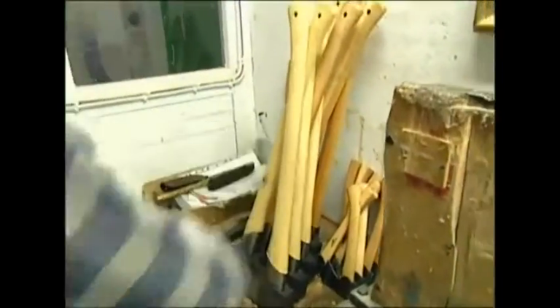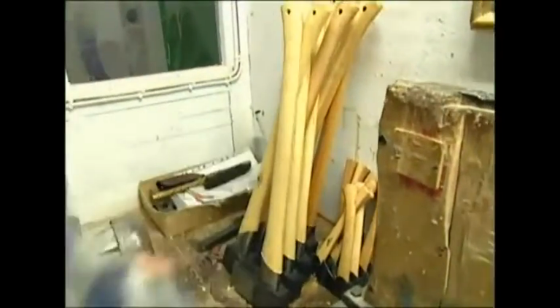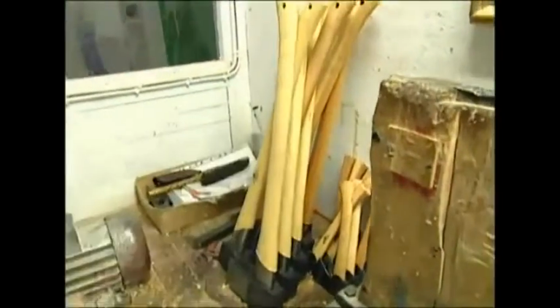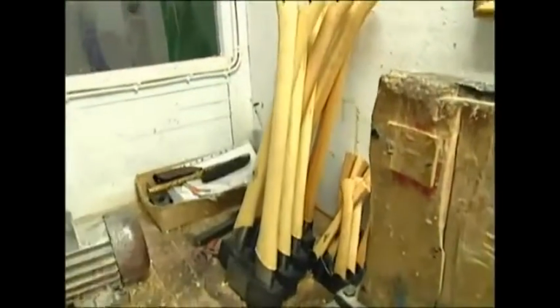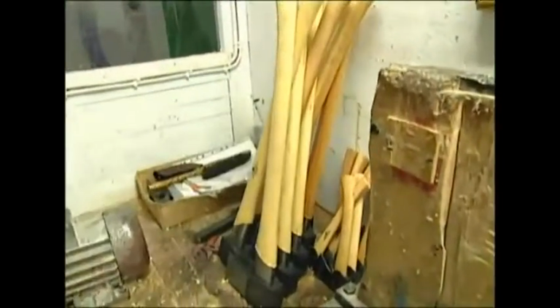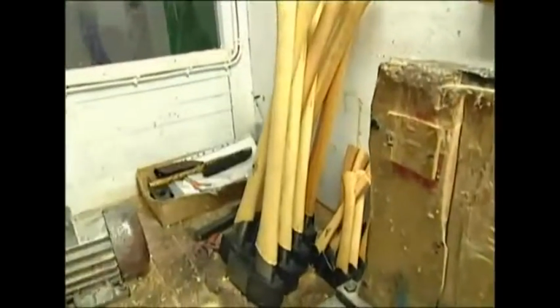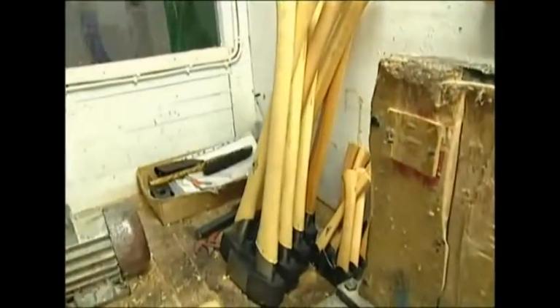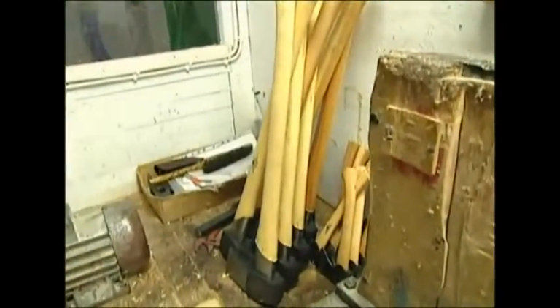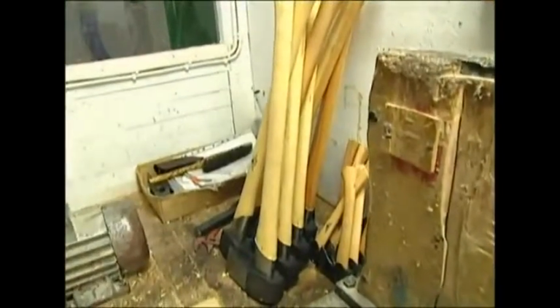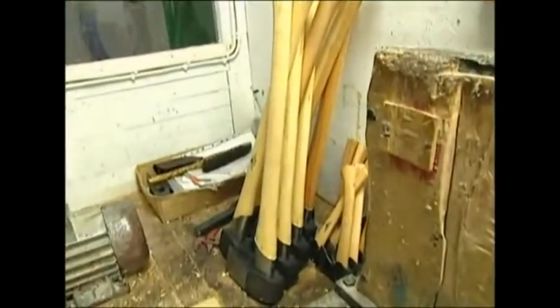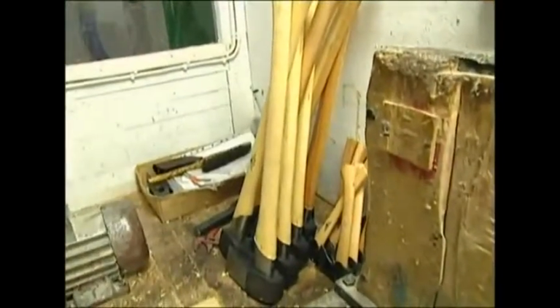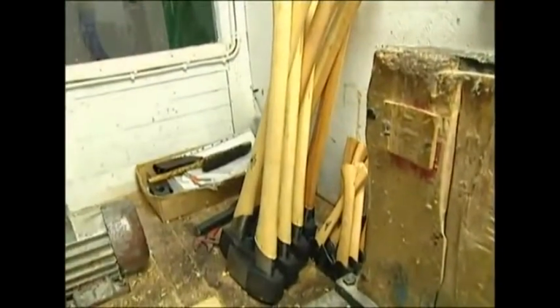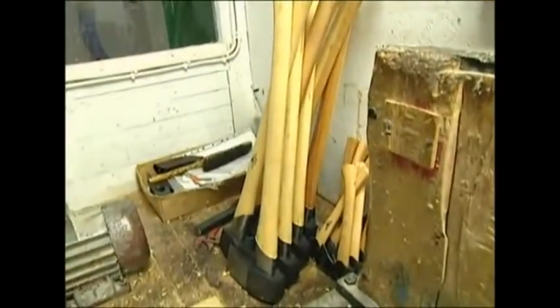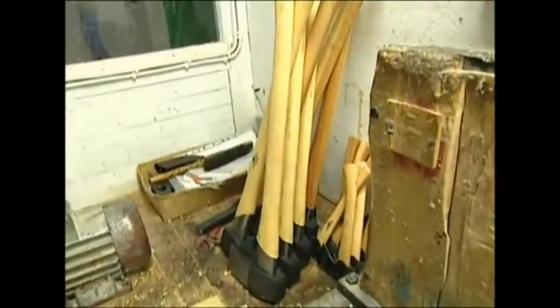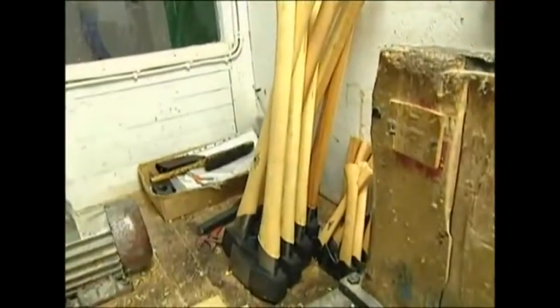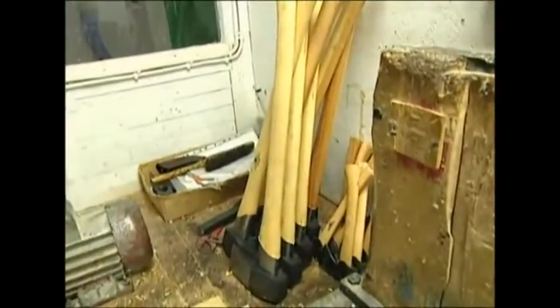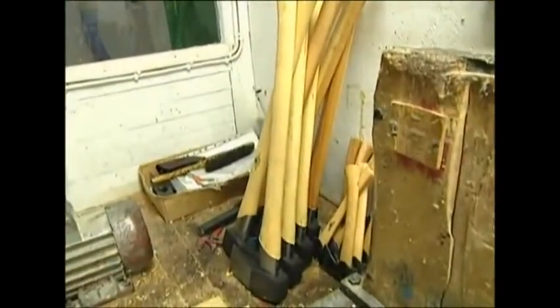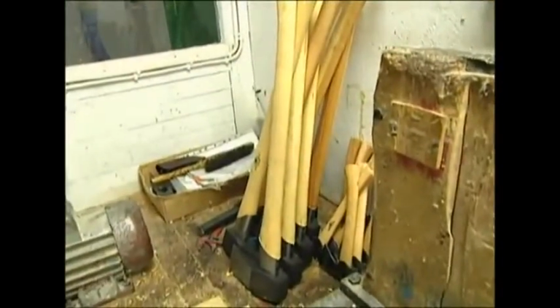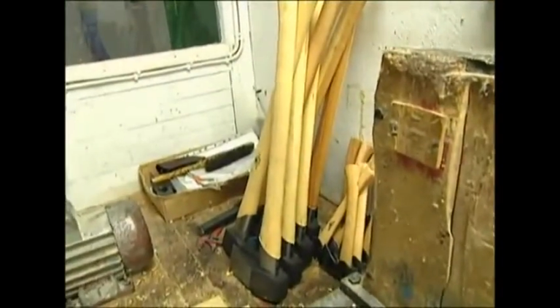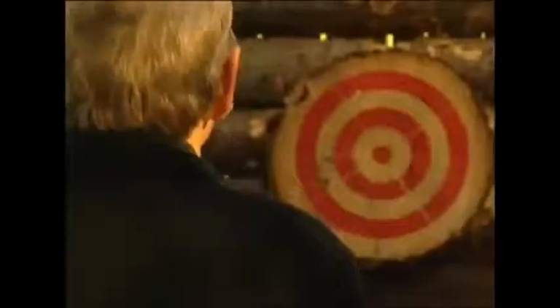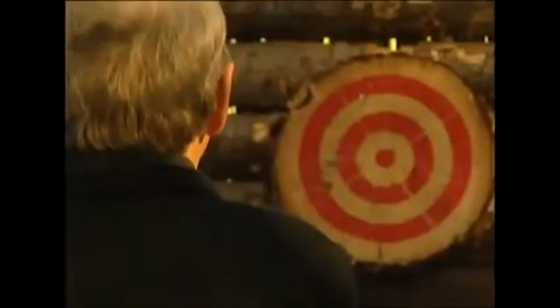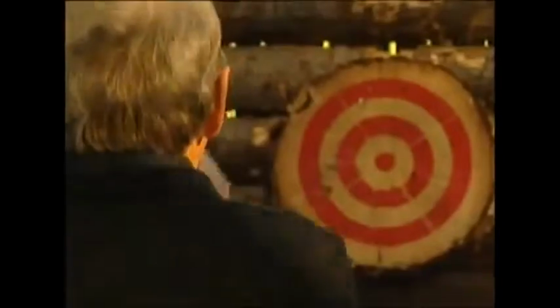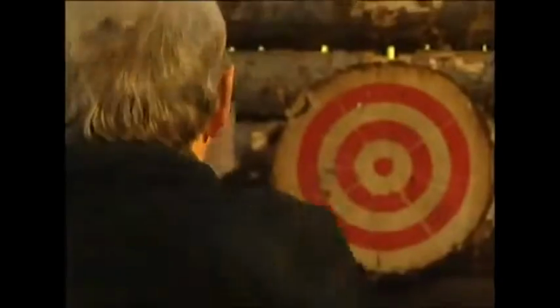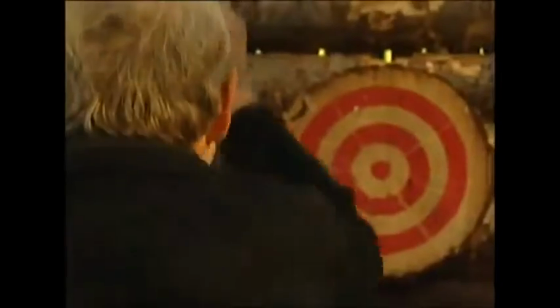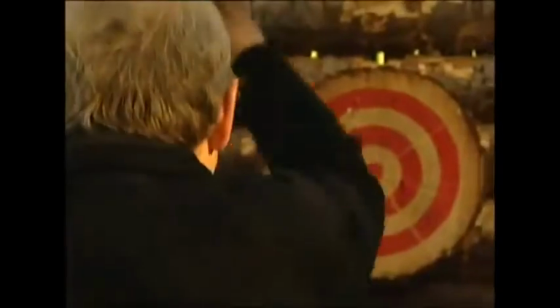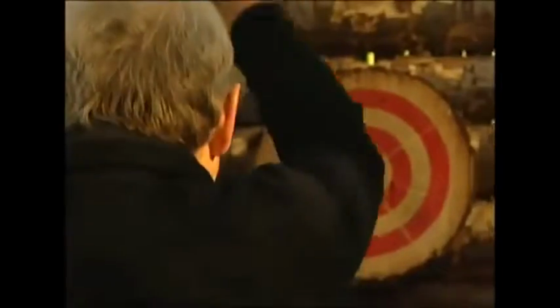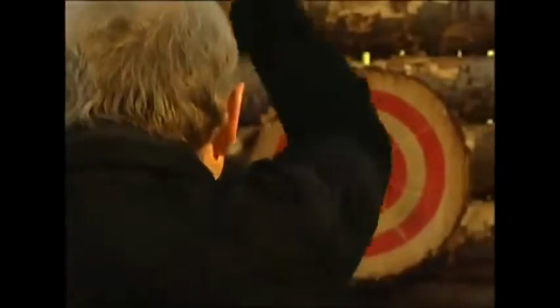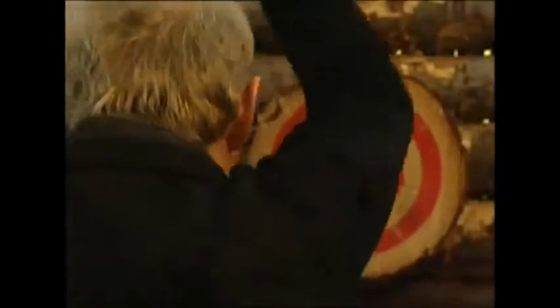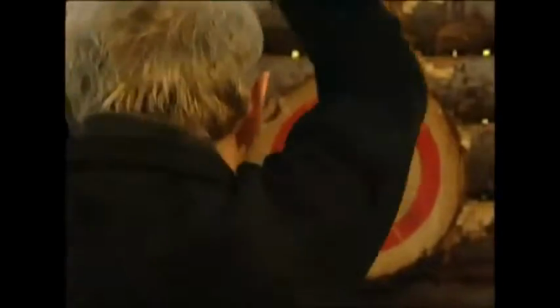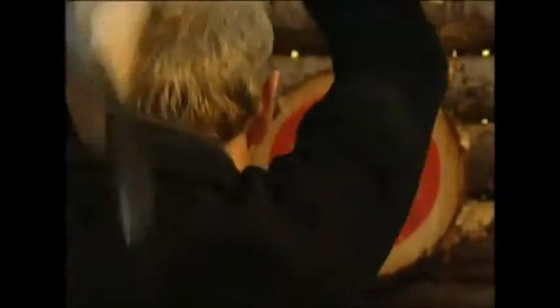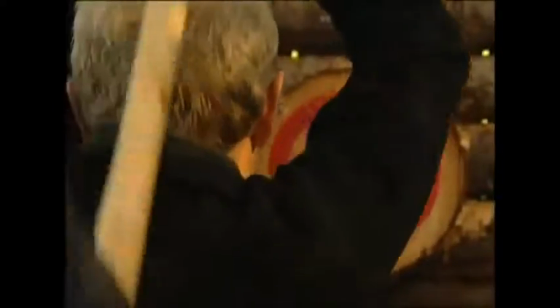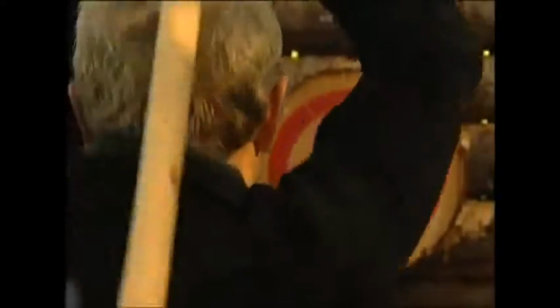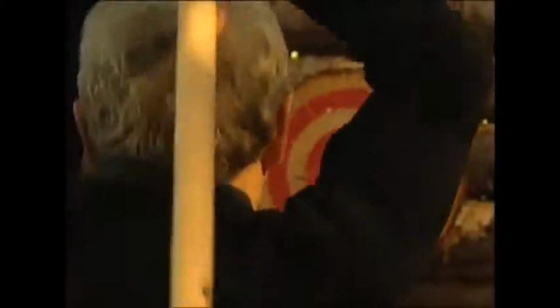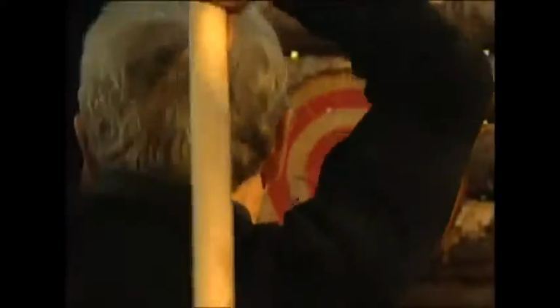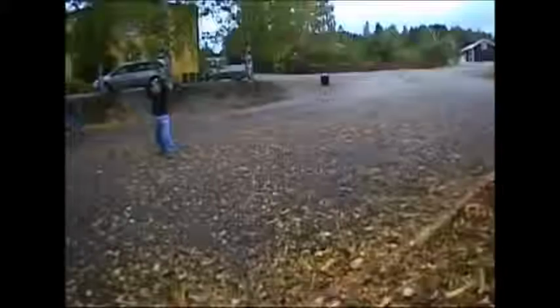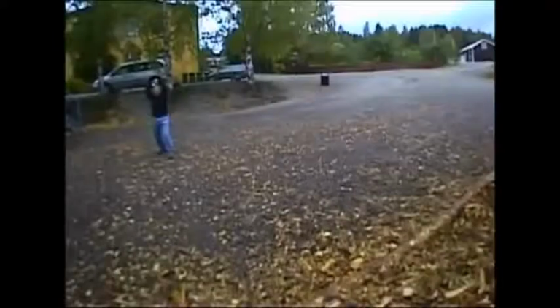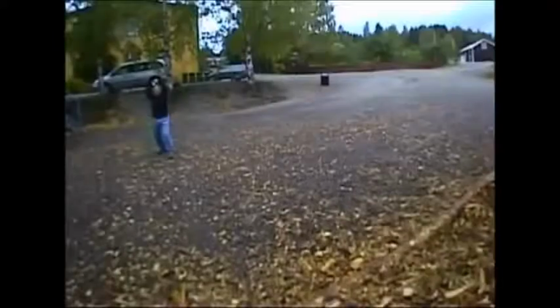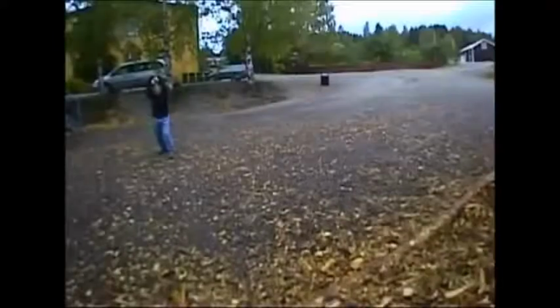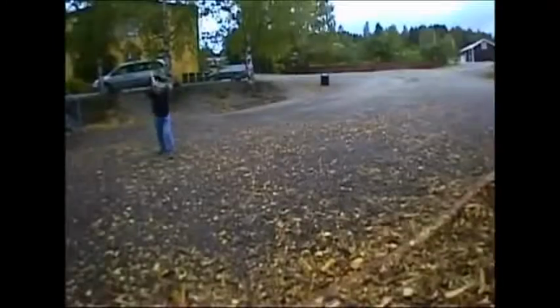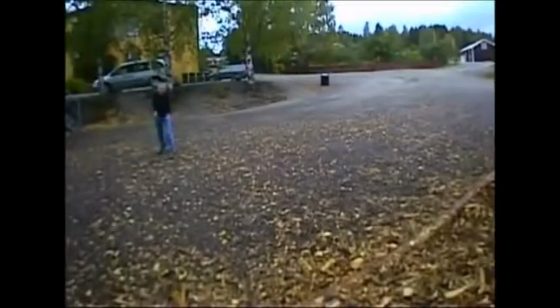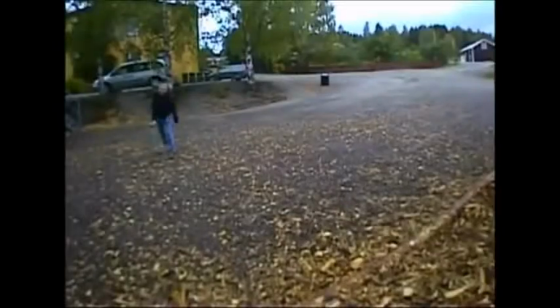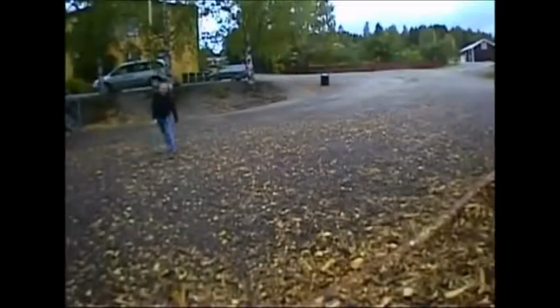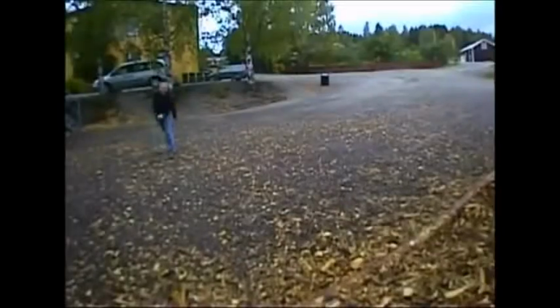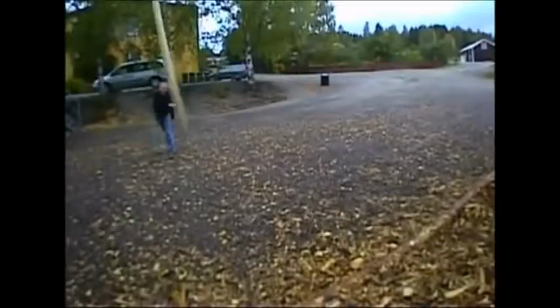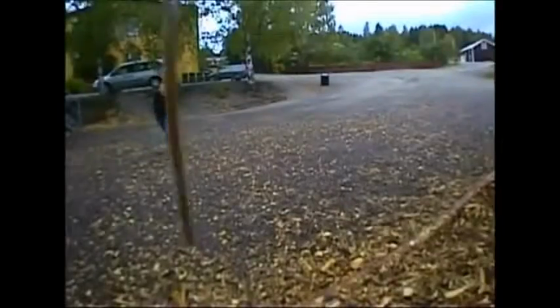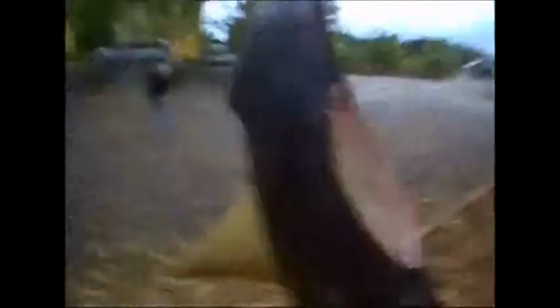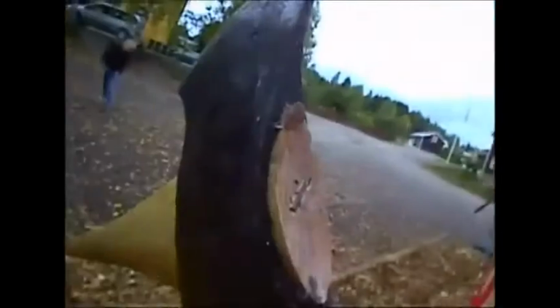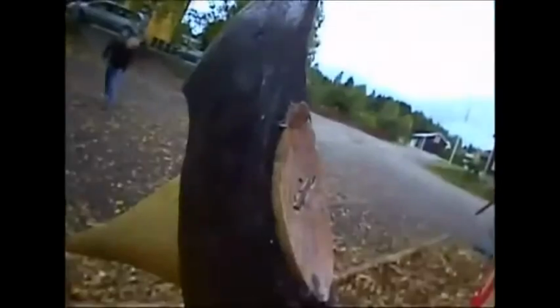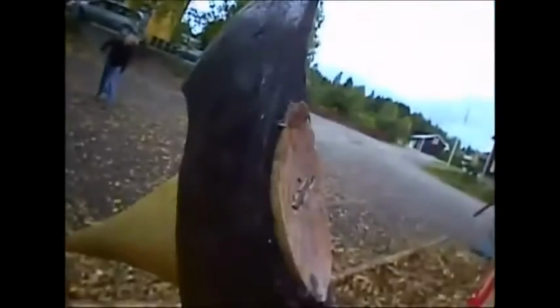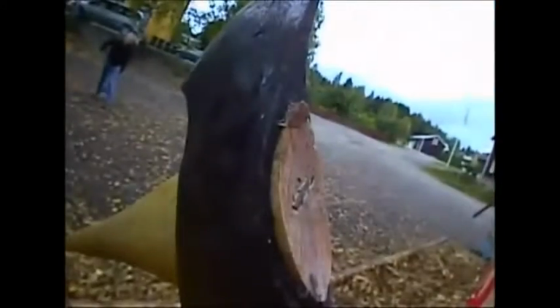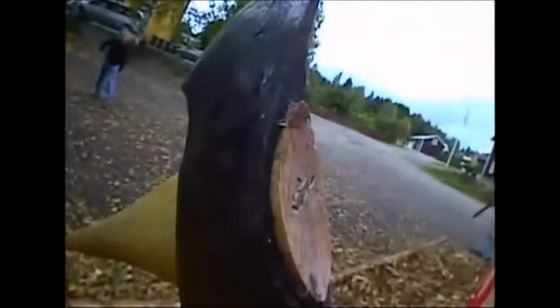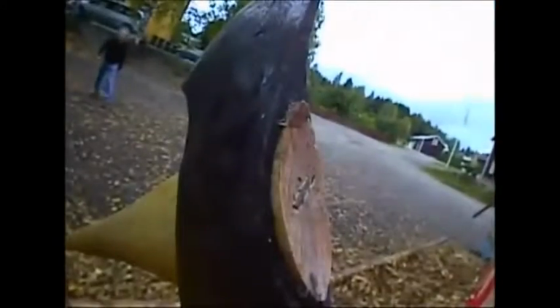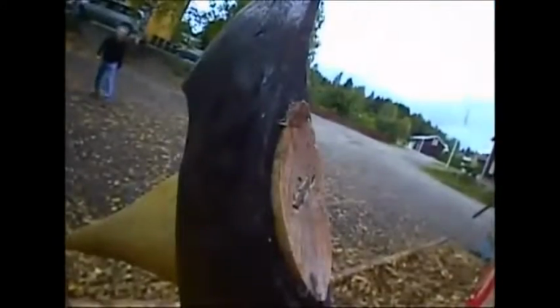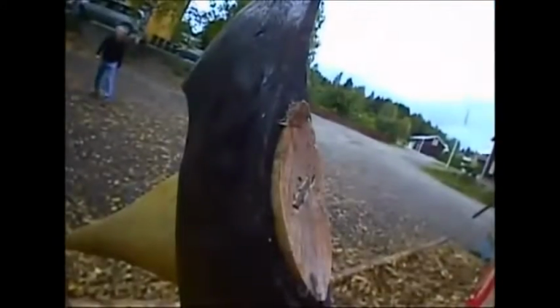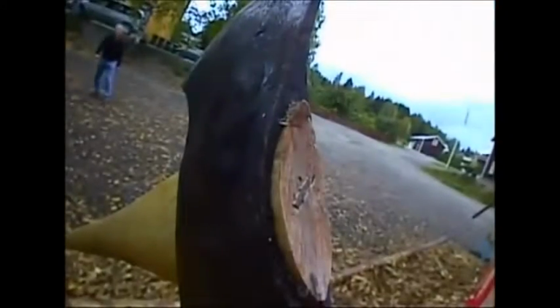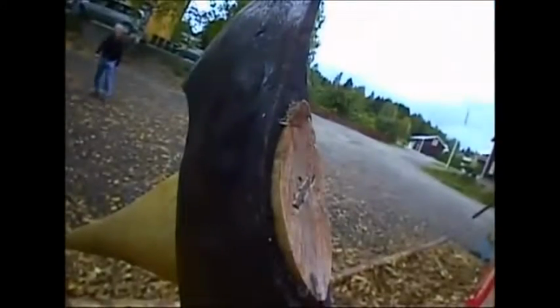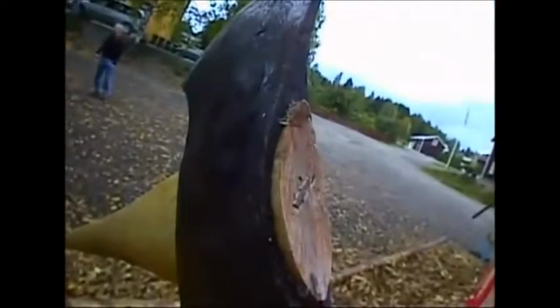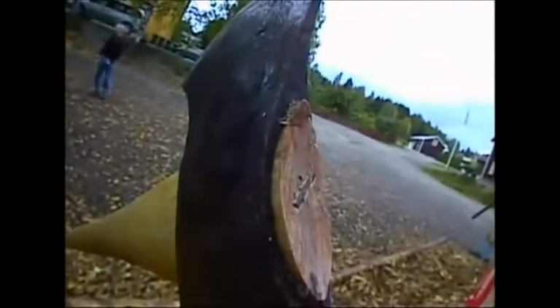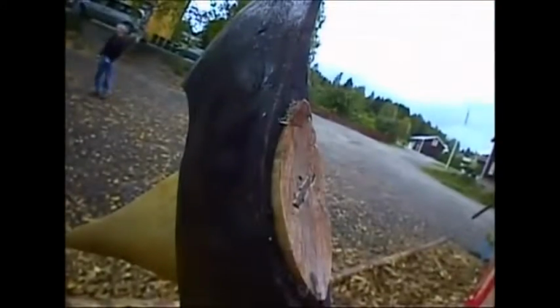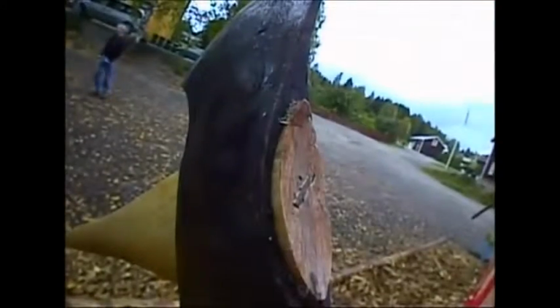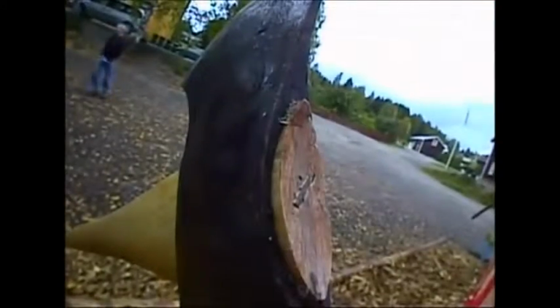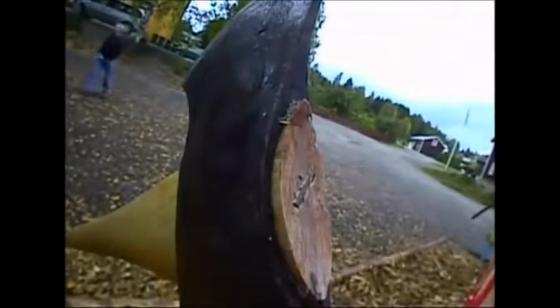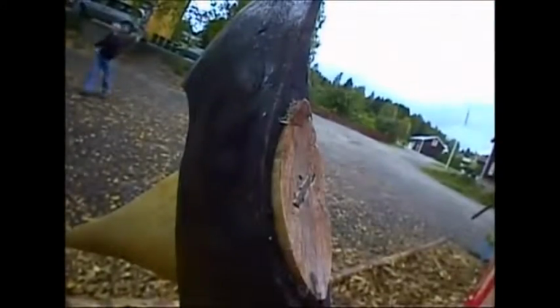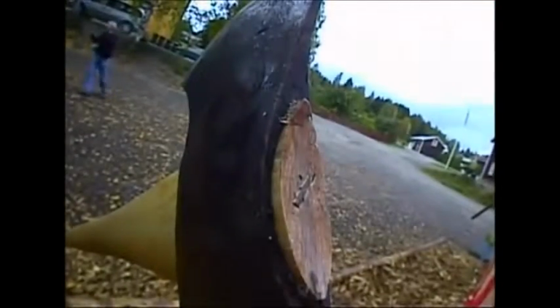So, like the actor wielding it in a horror film, the woodsman's axe has been very well pampered to get it ready for its close-up.